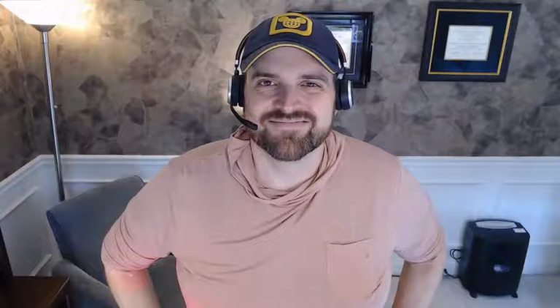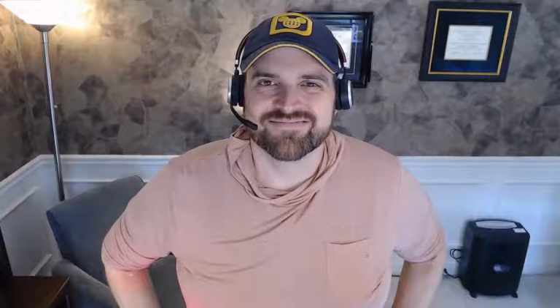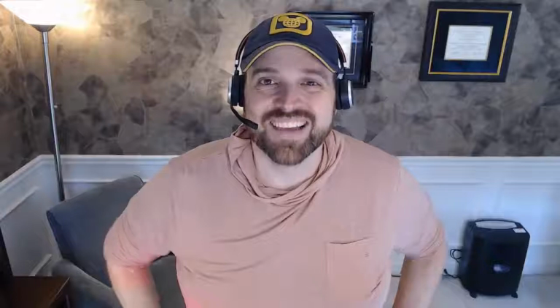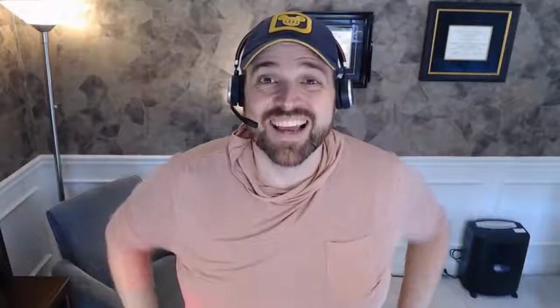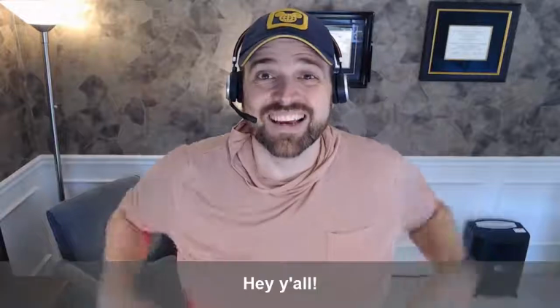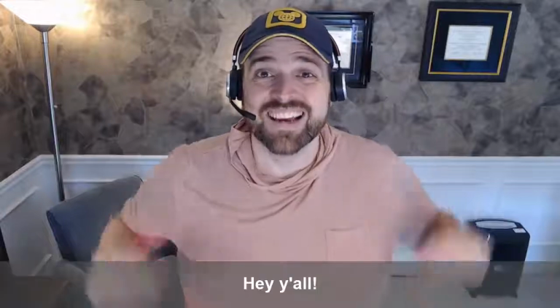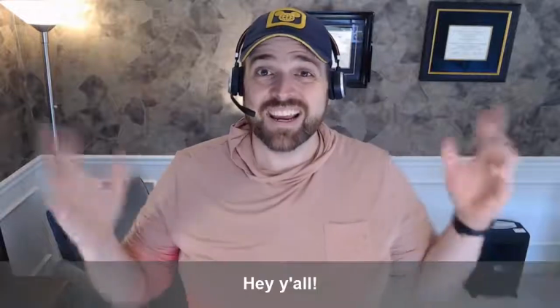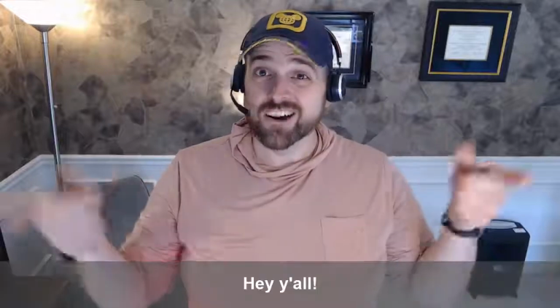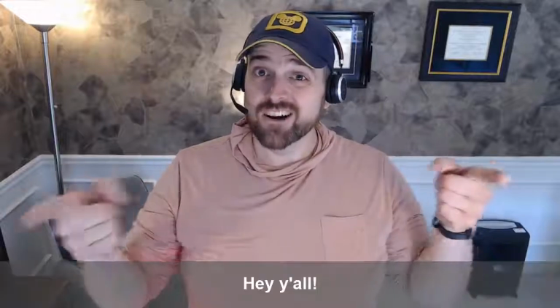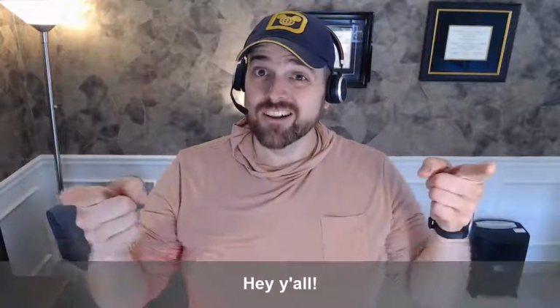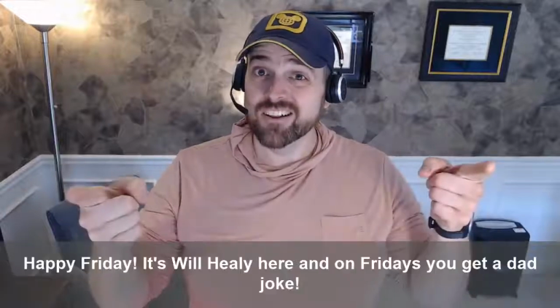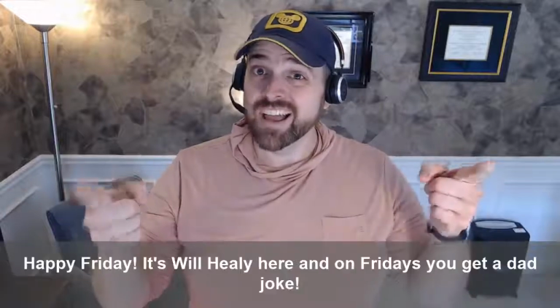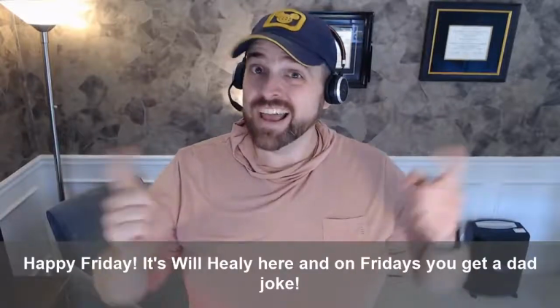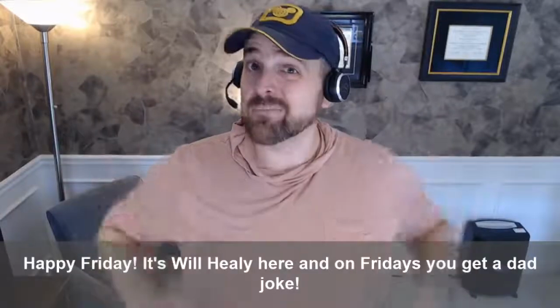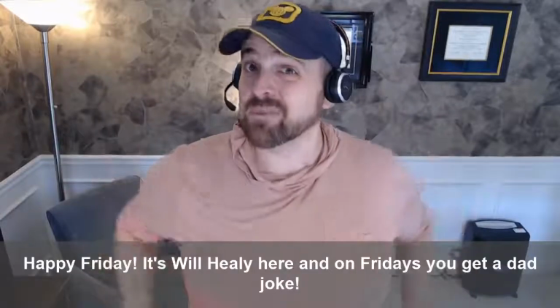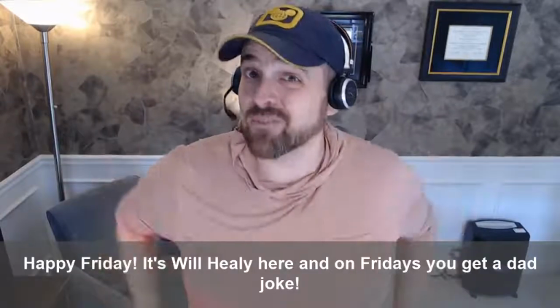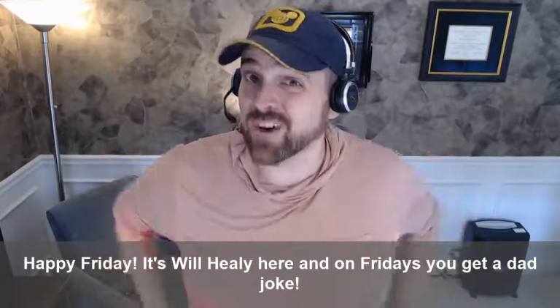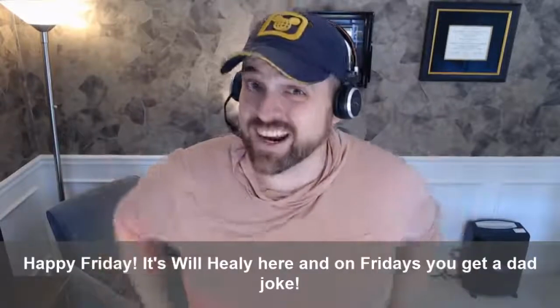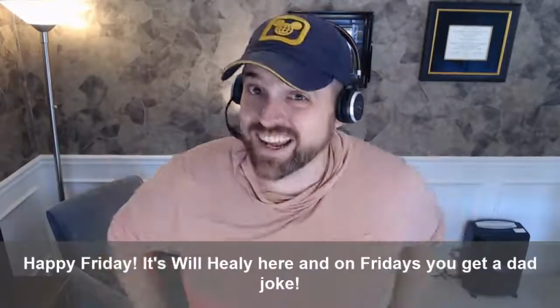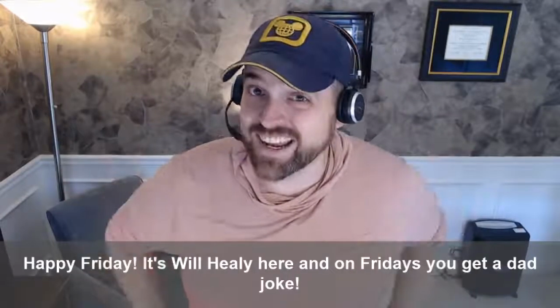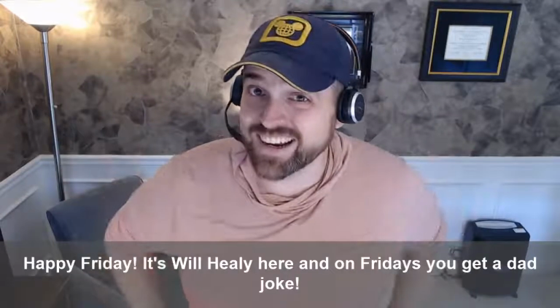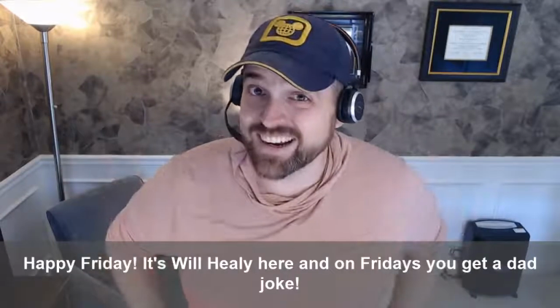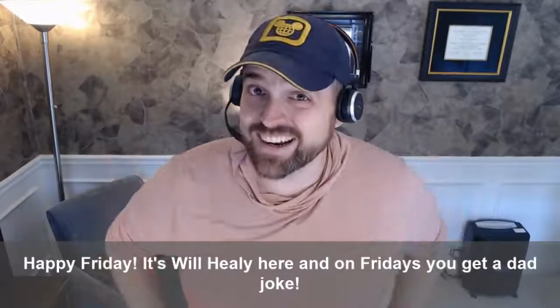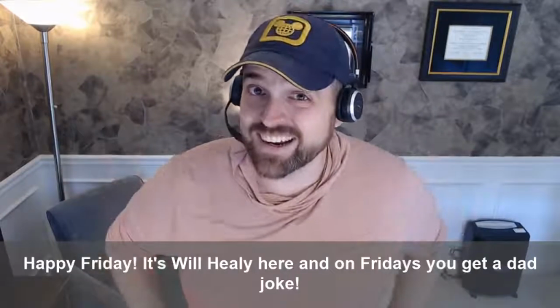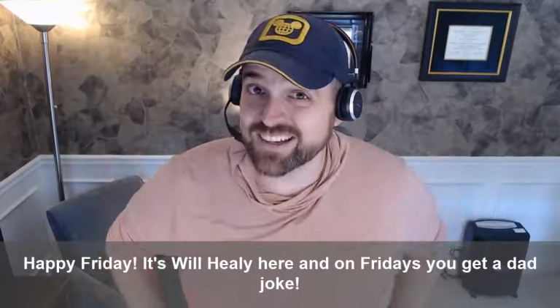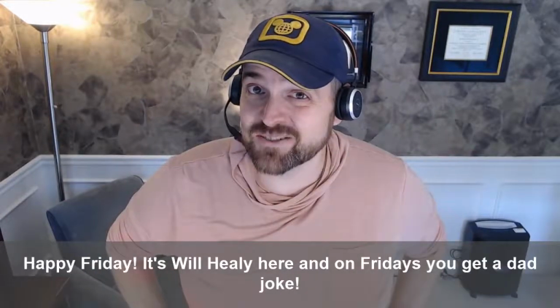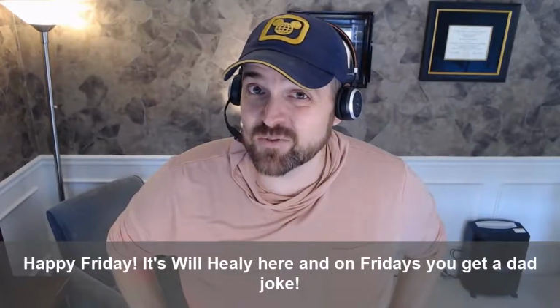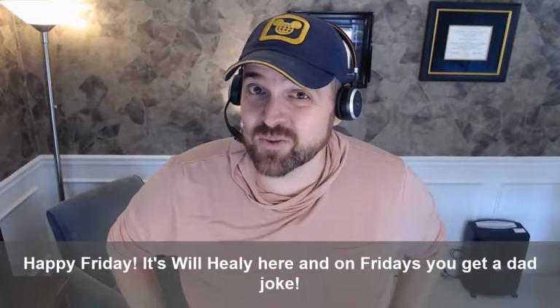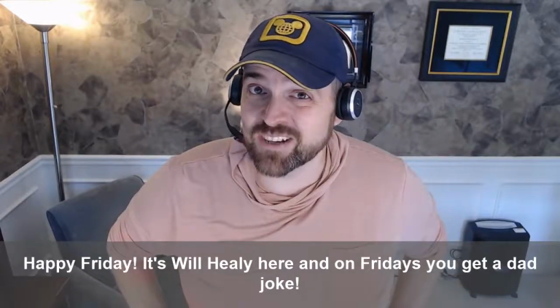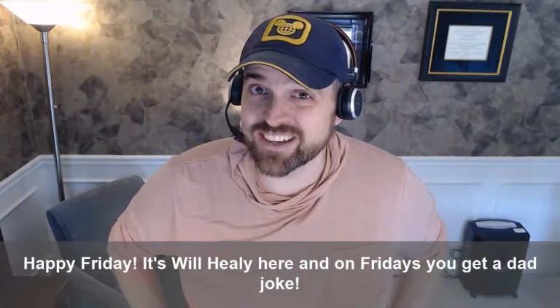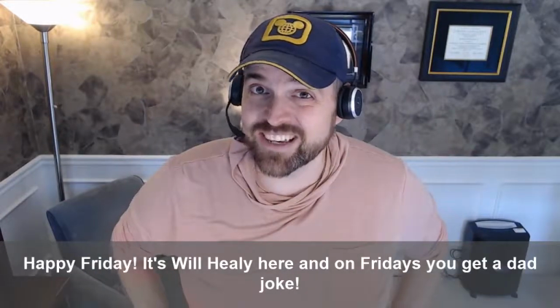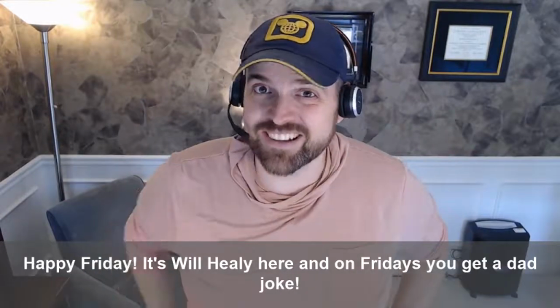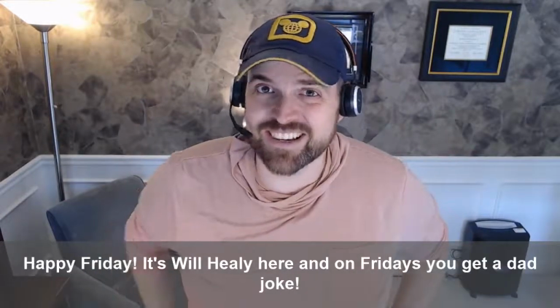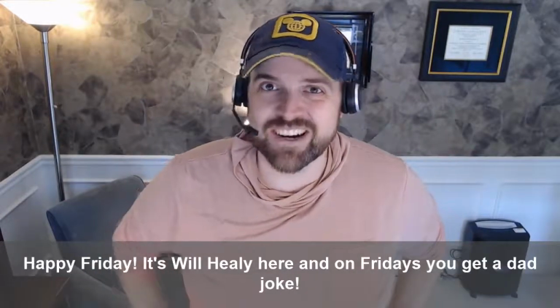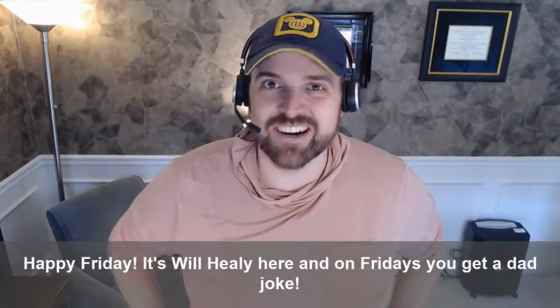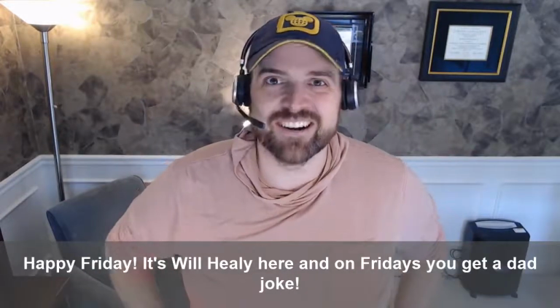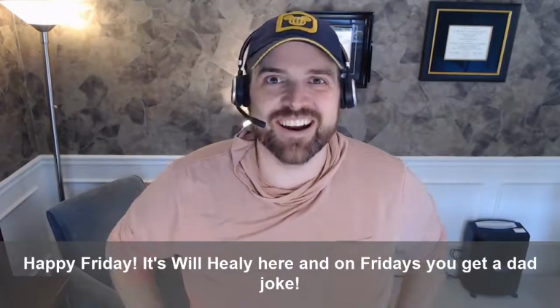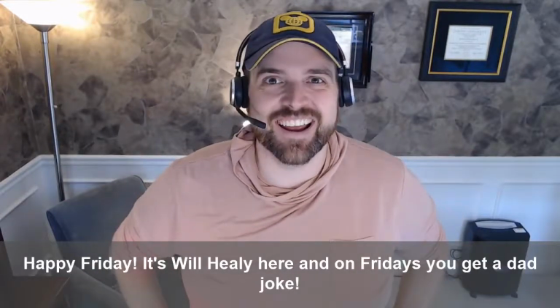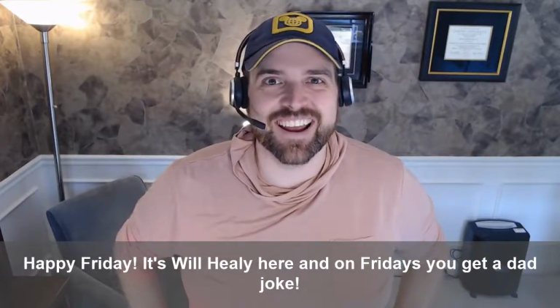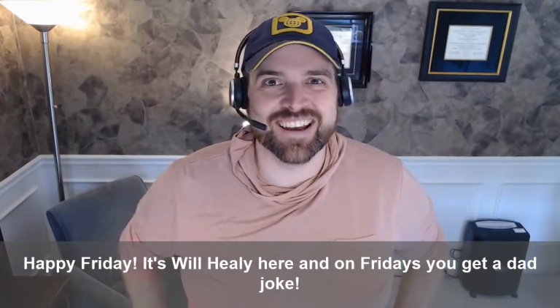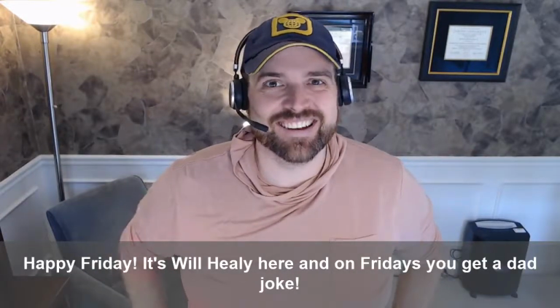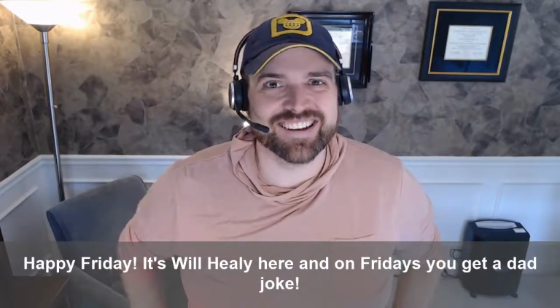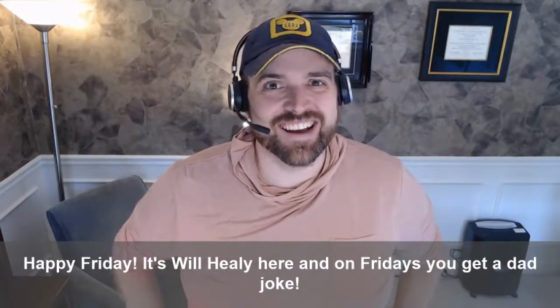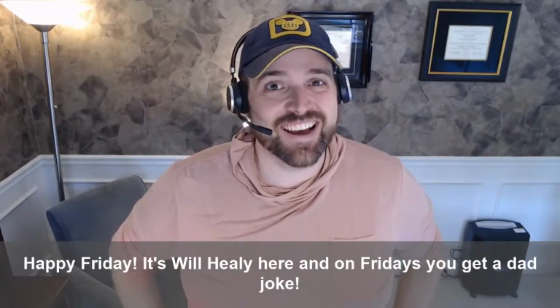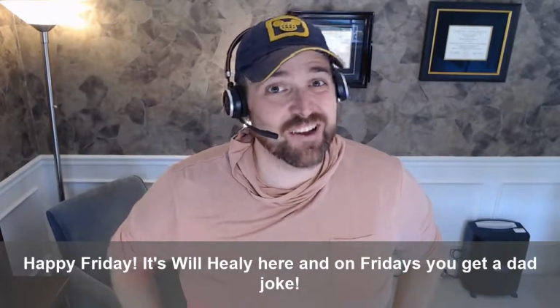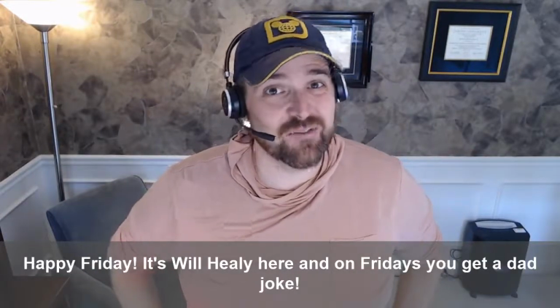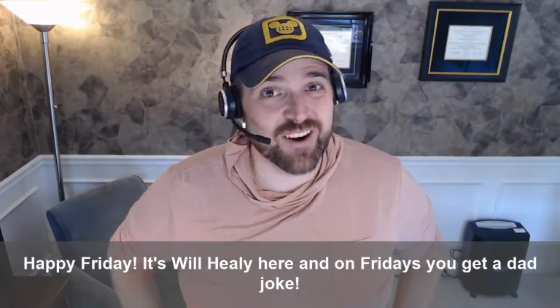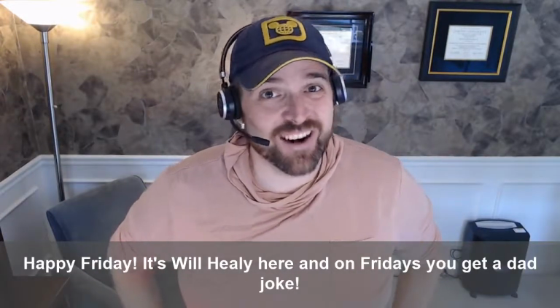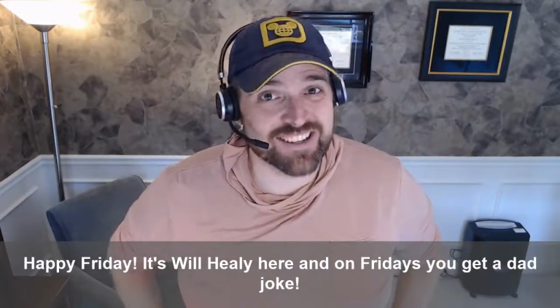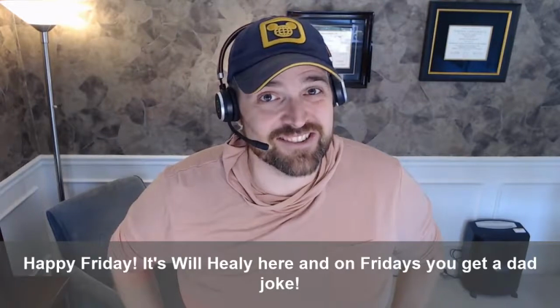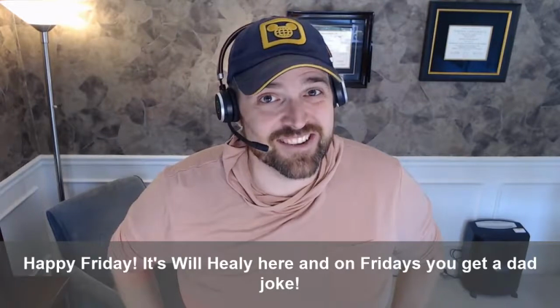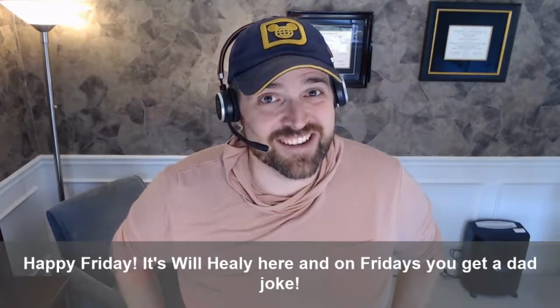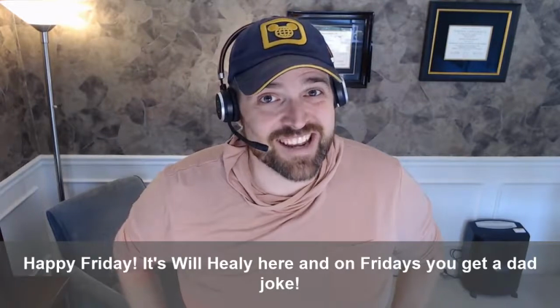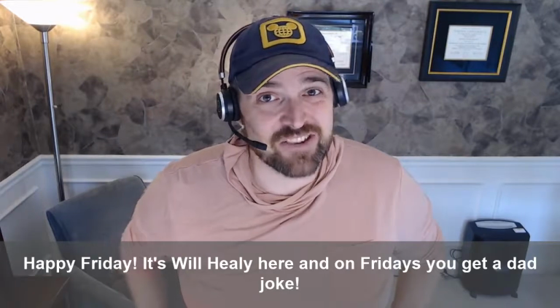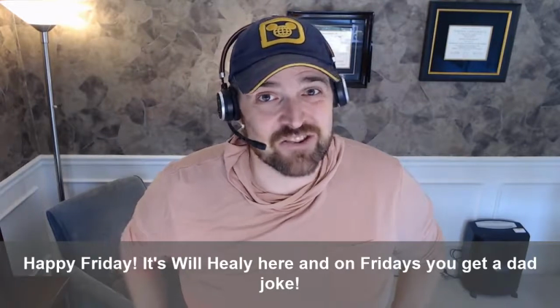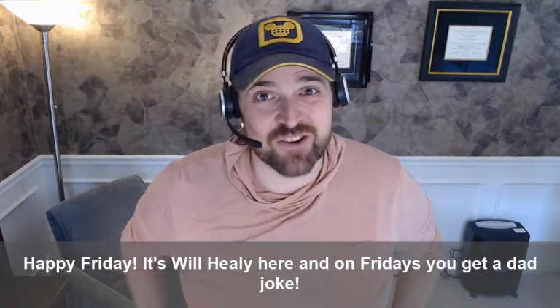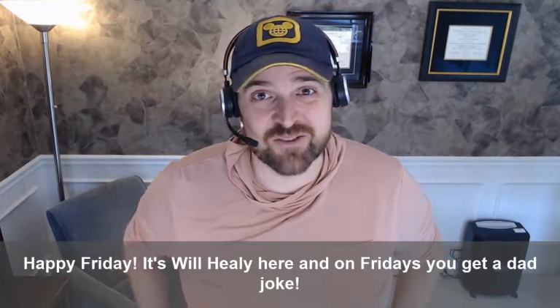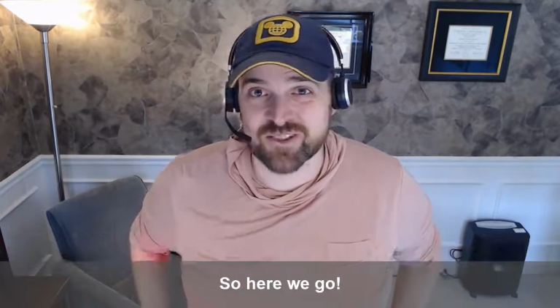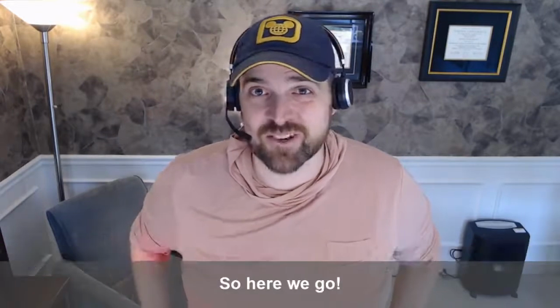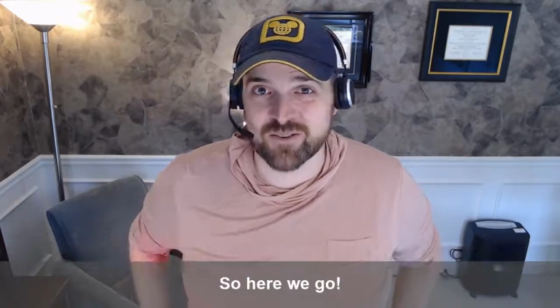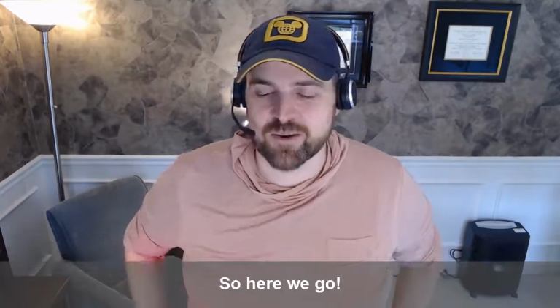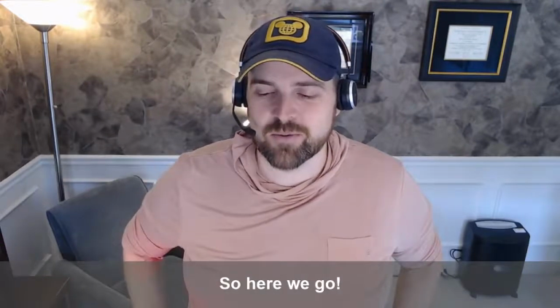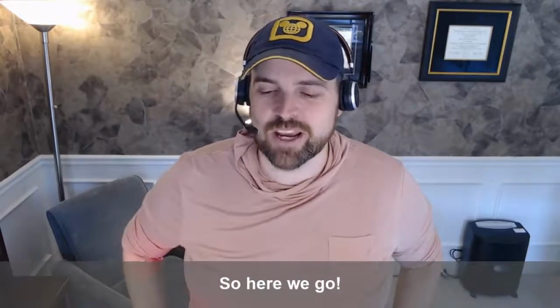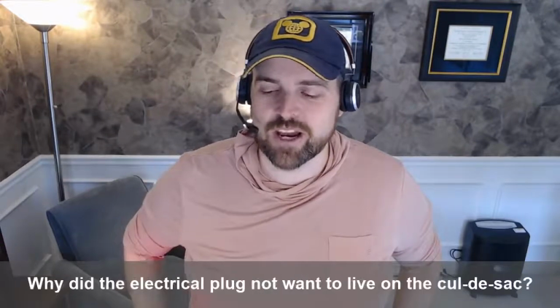Hey y'all, happy Friday. It's Will Healy here, and on Fridays you get a dad joke. So here we go.